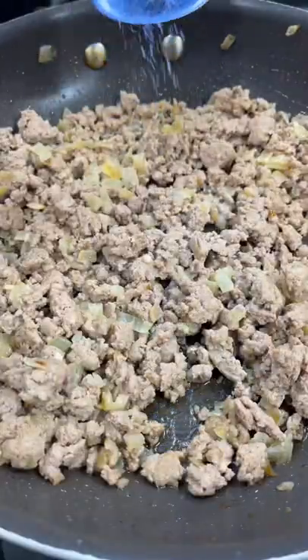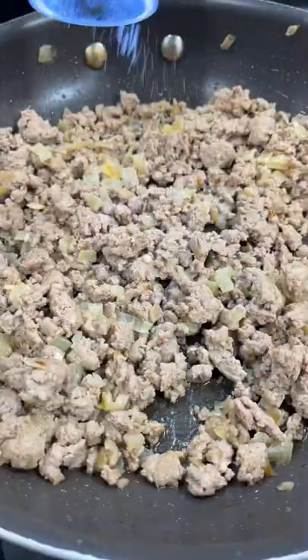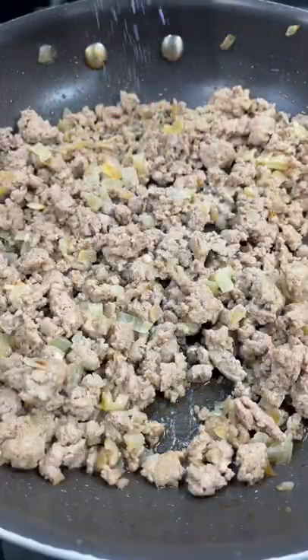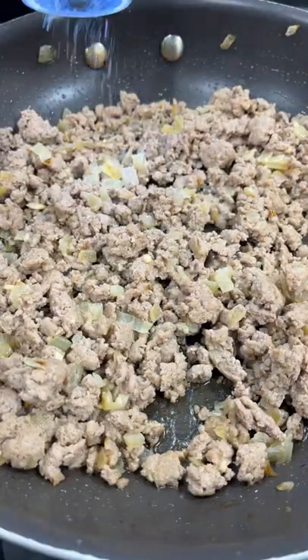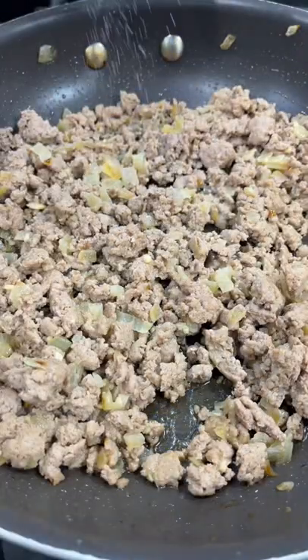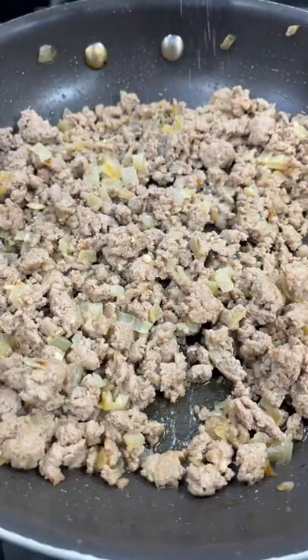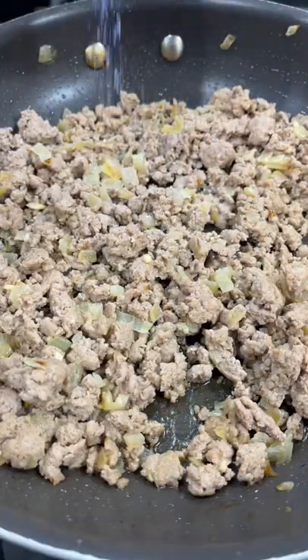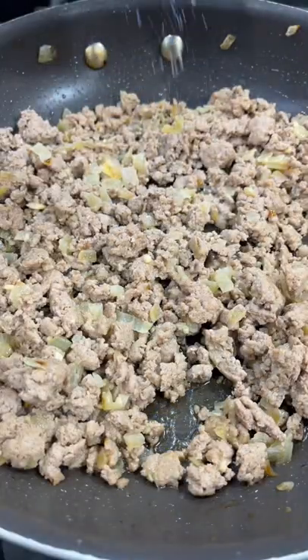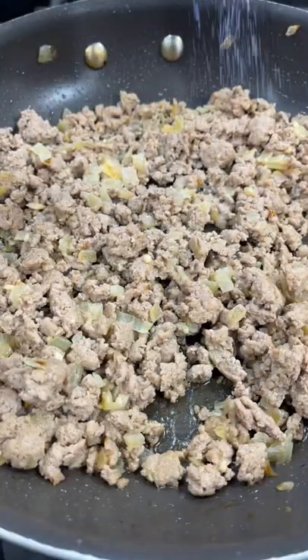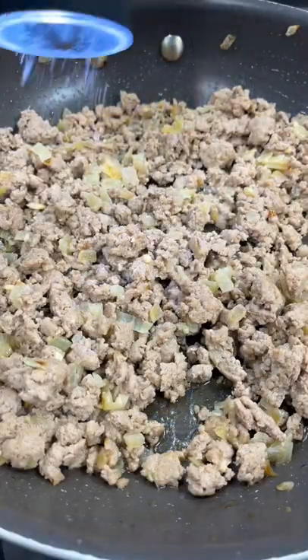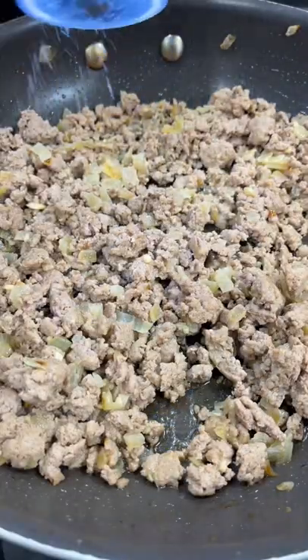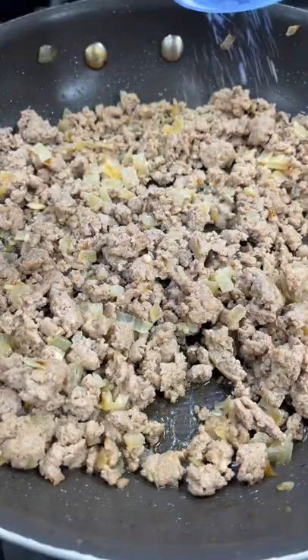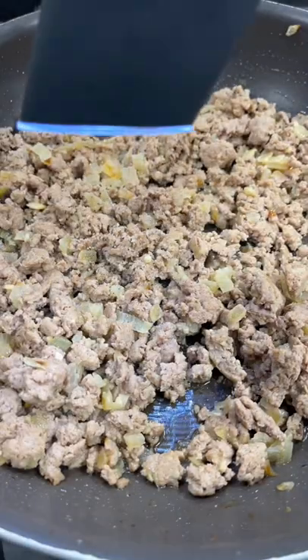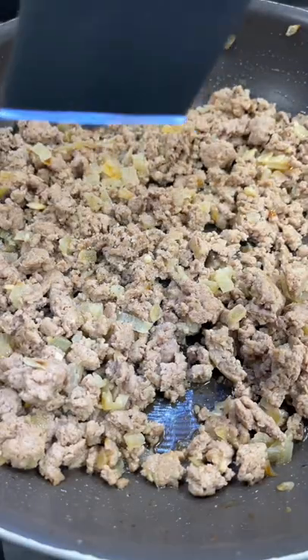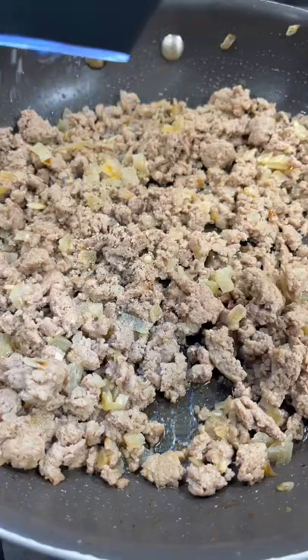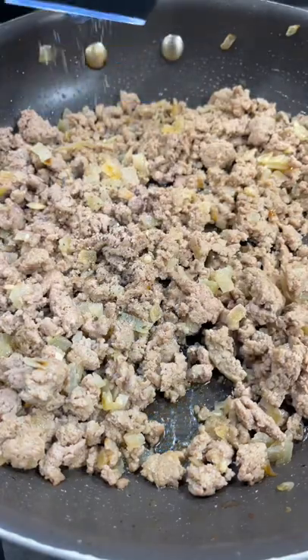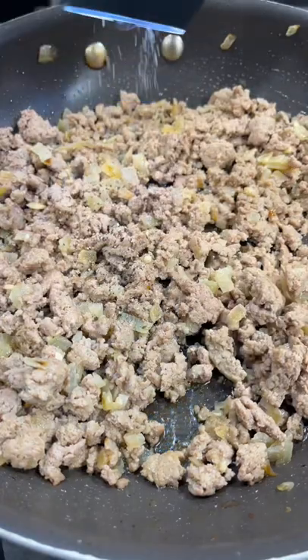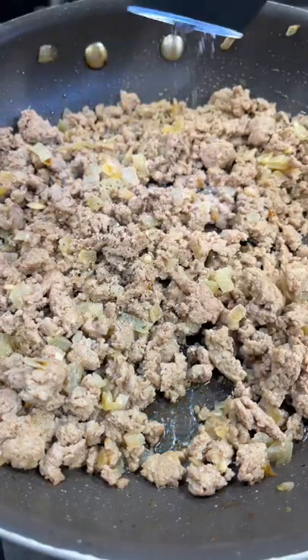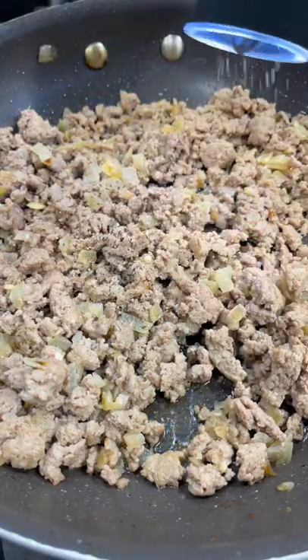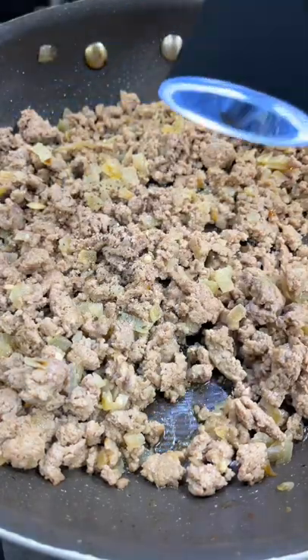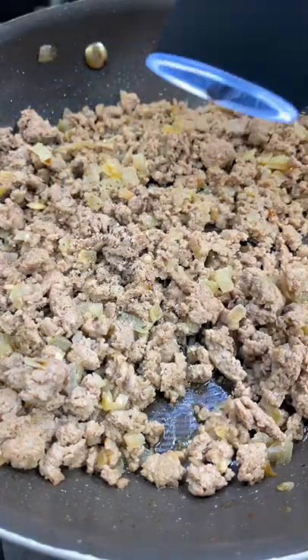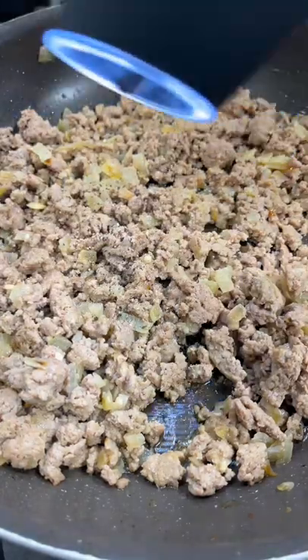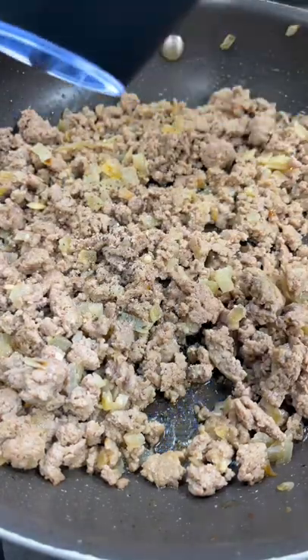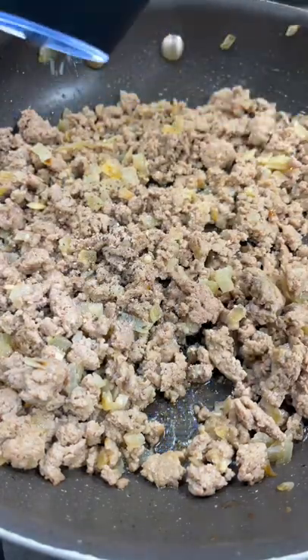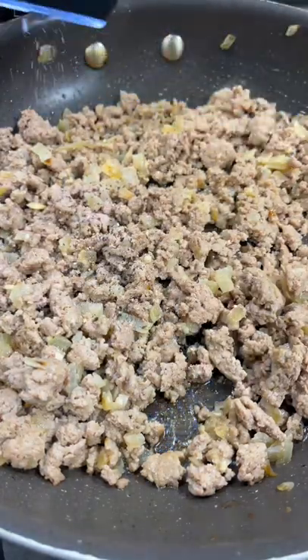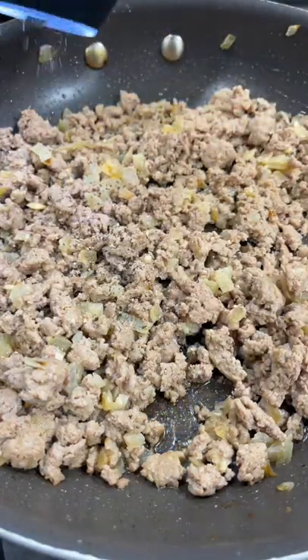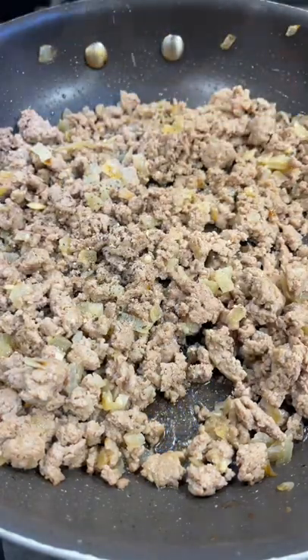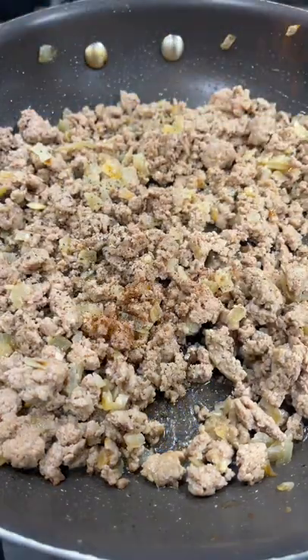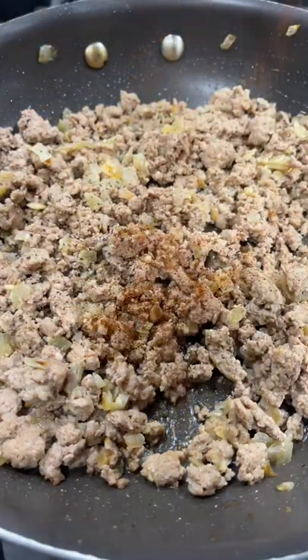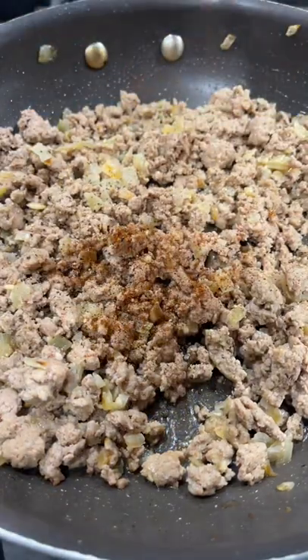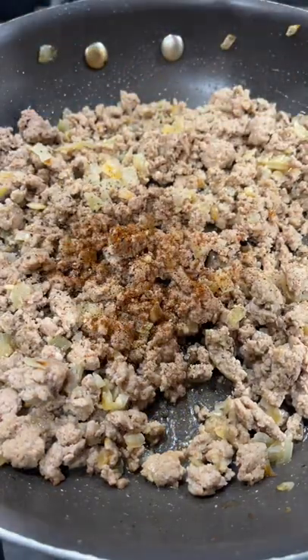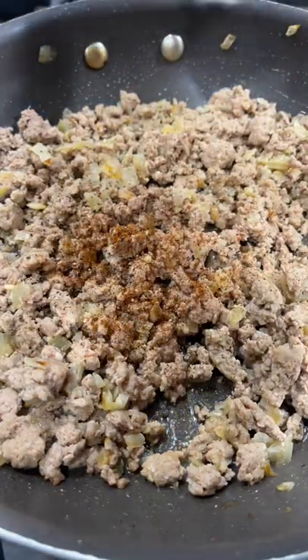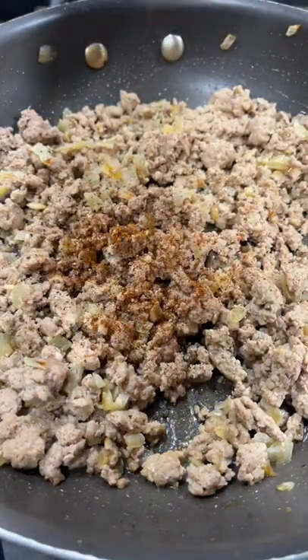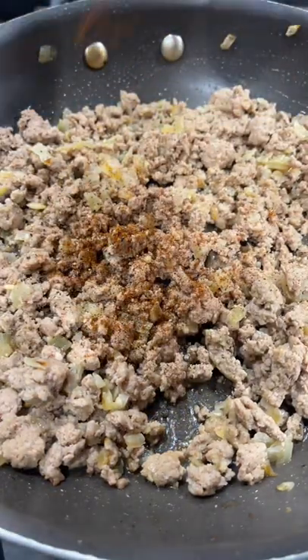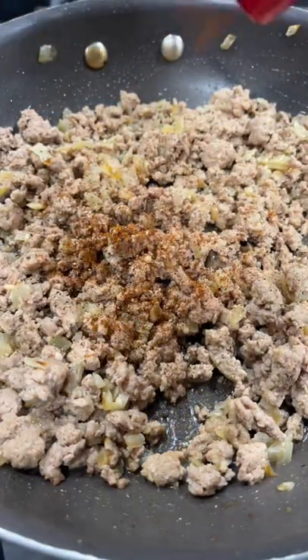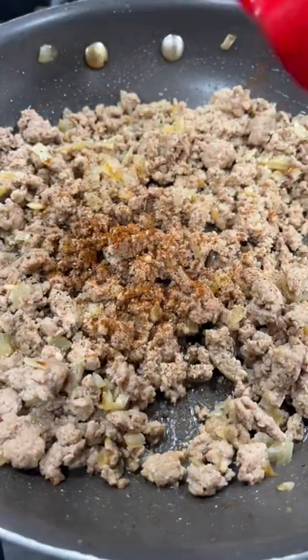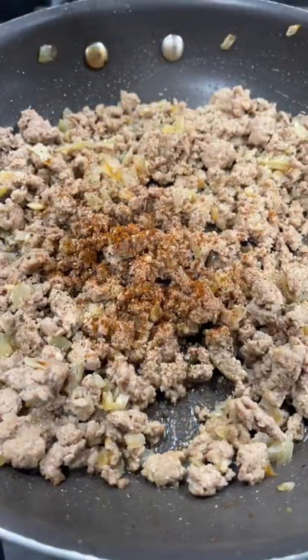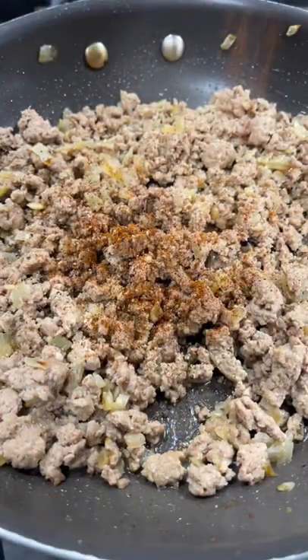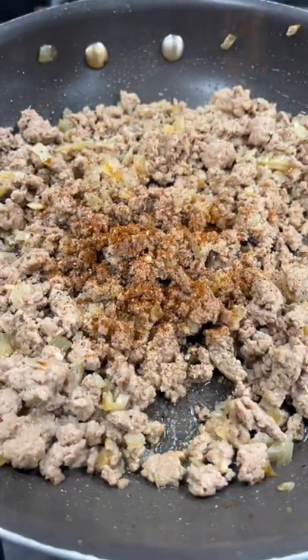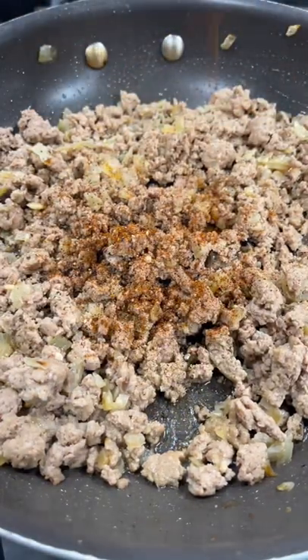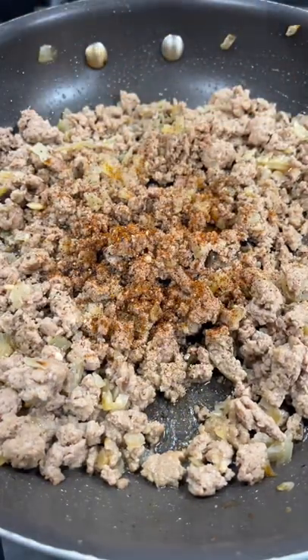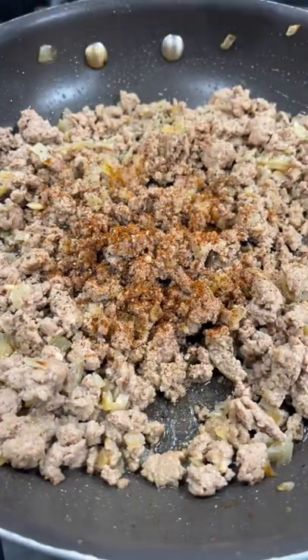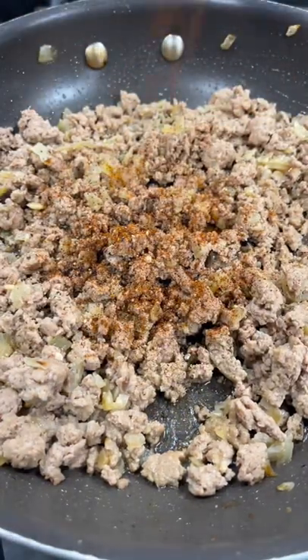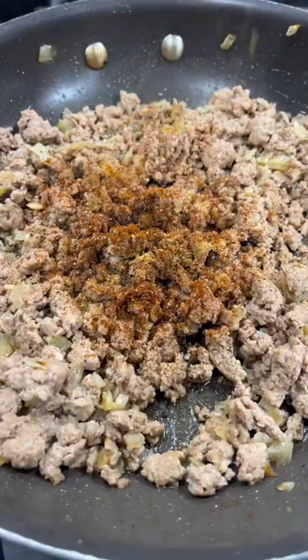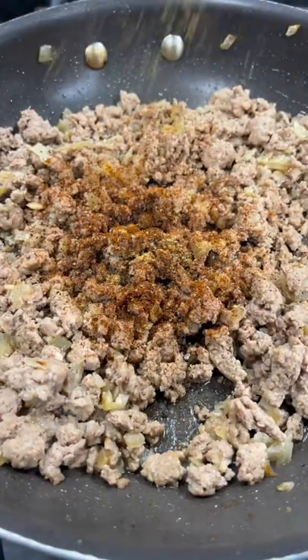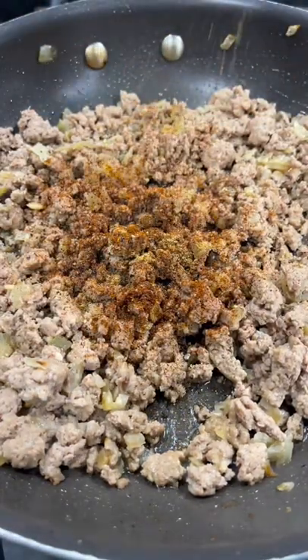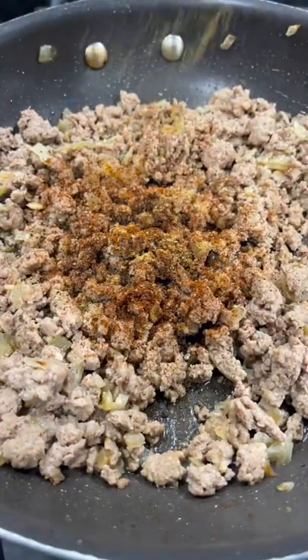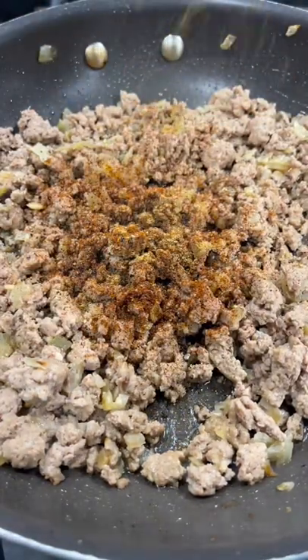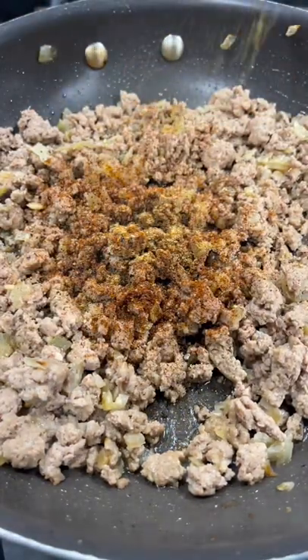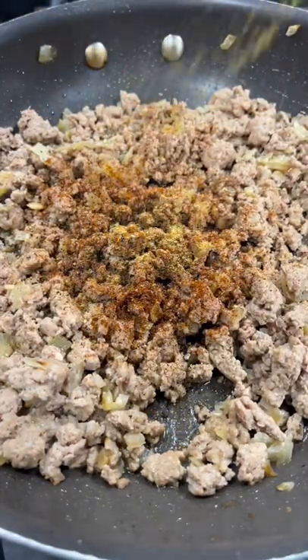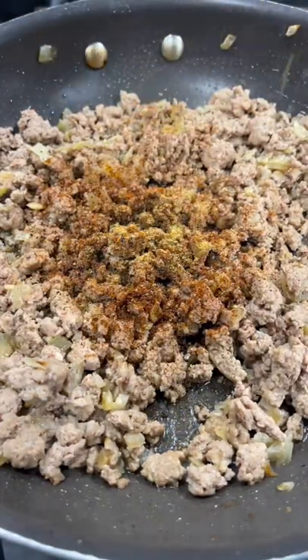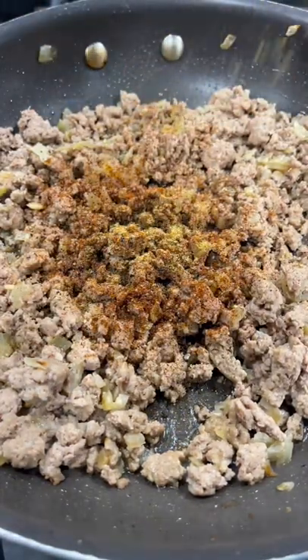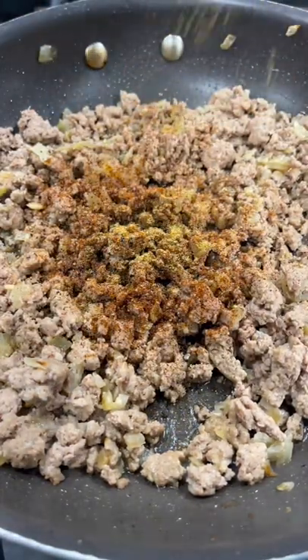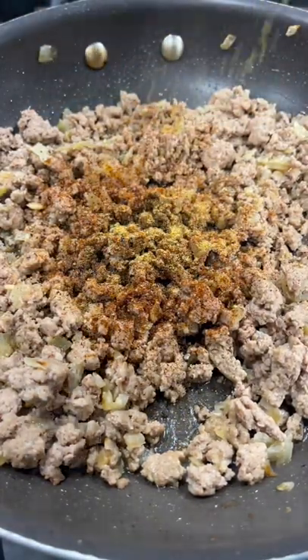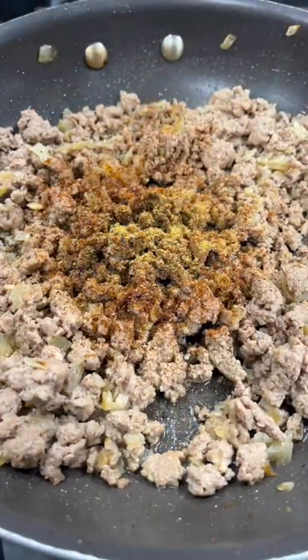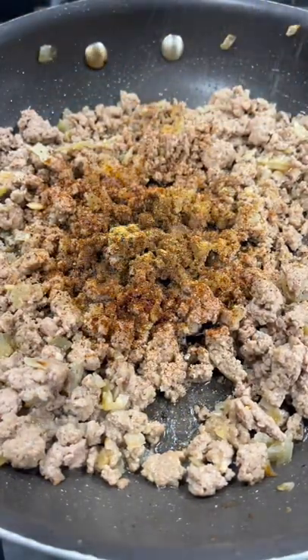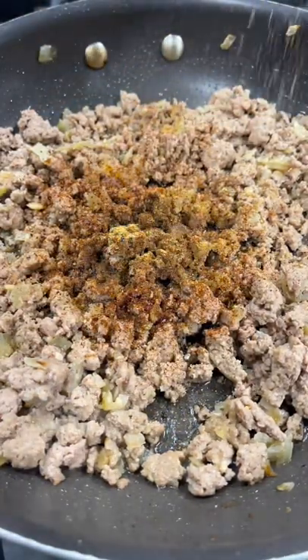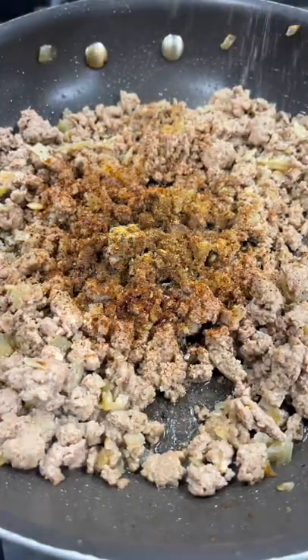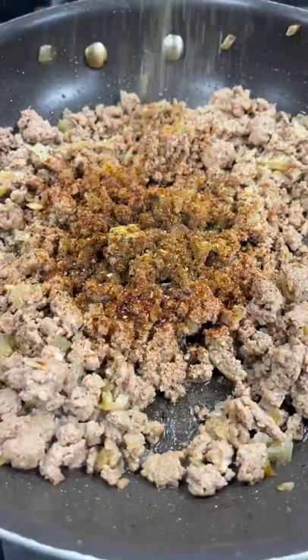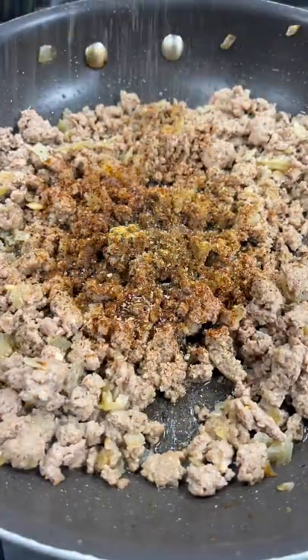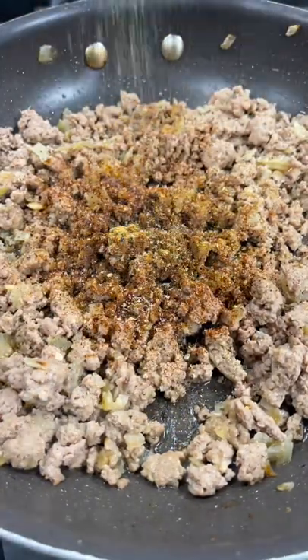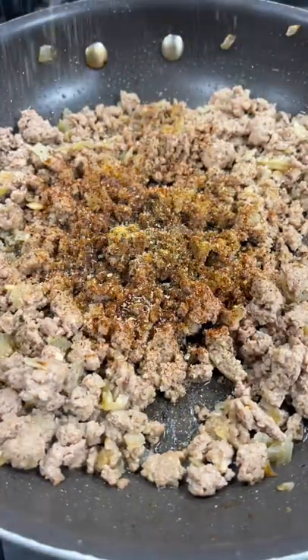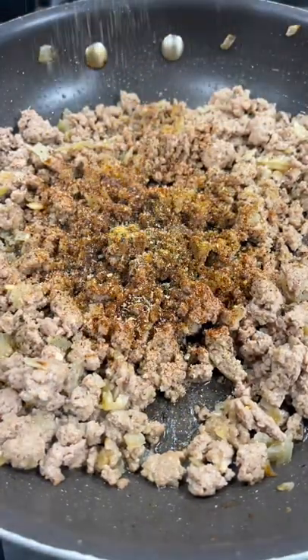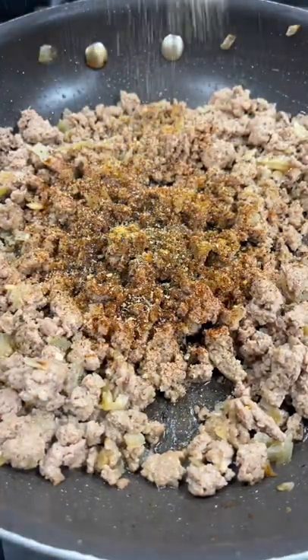Once cooked, season with salt, pepper, chili powder, cumin, and some all-purpose seasoning.